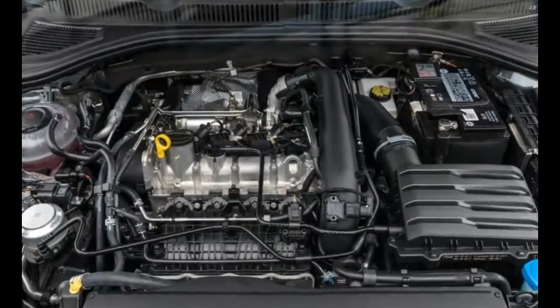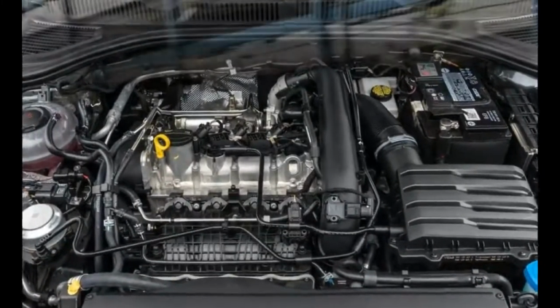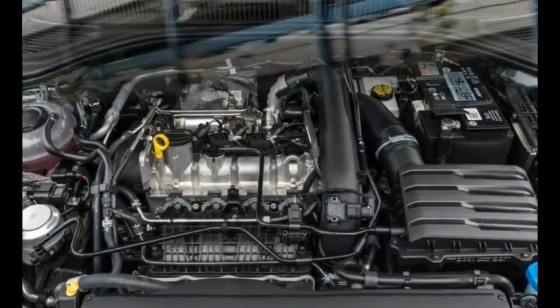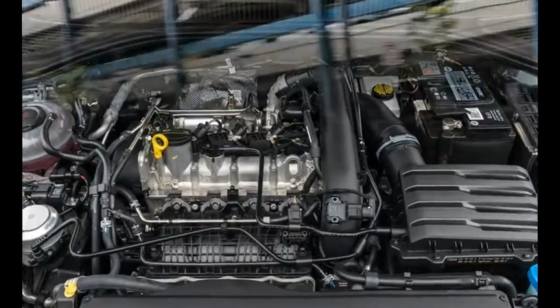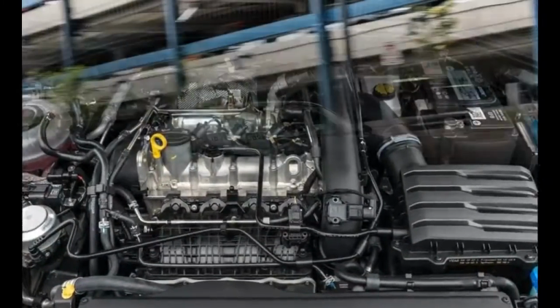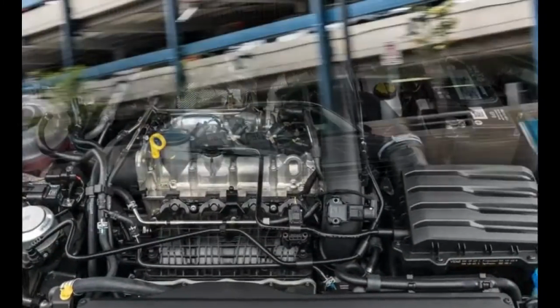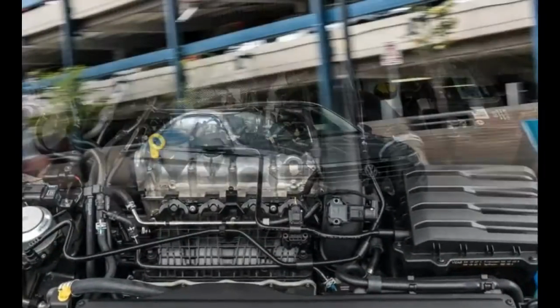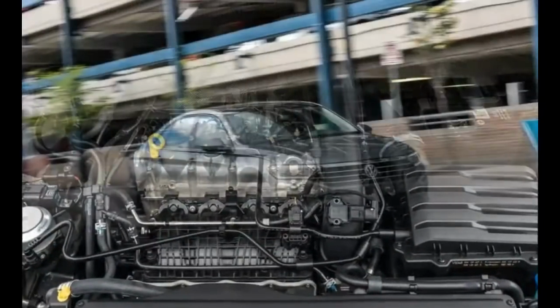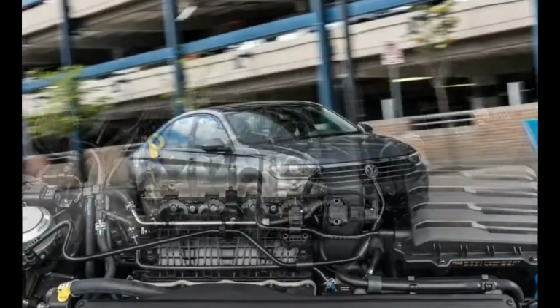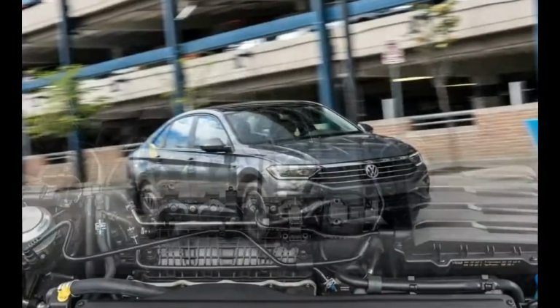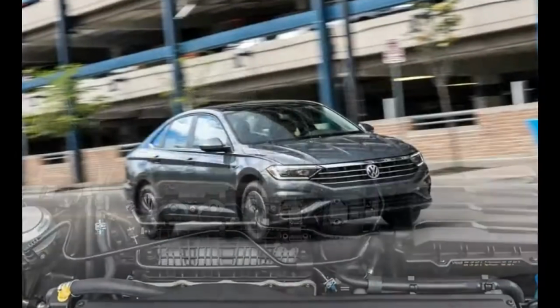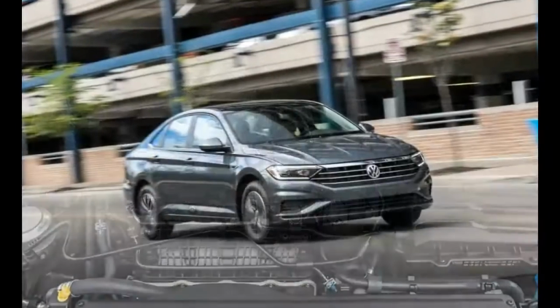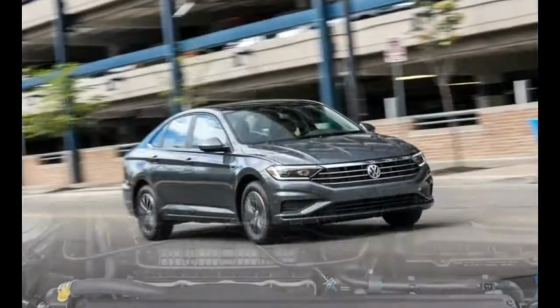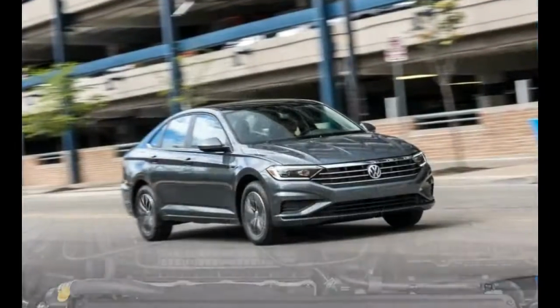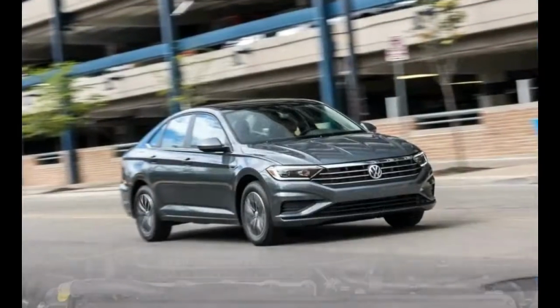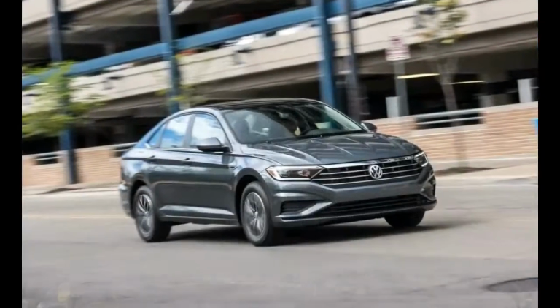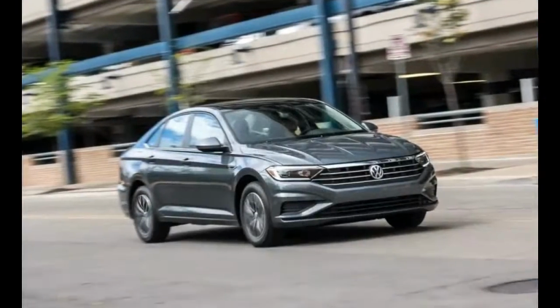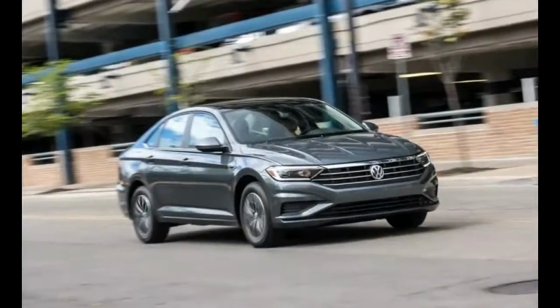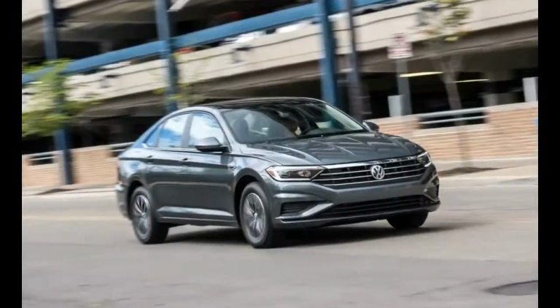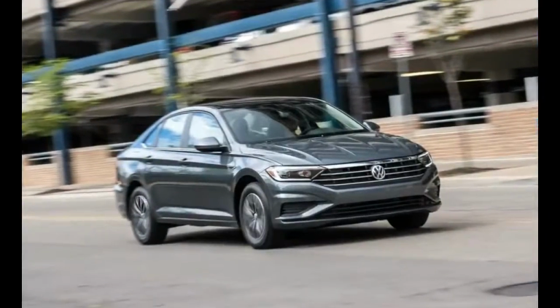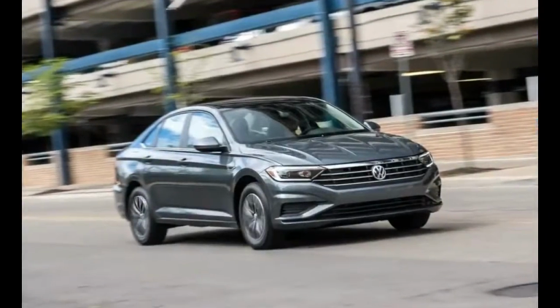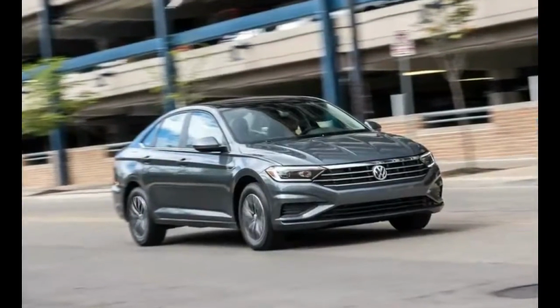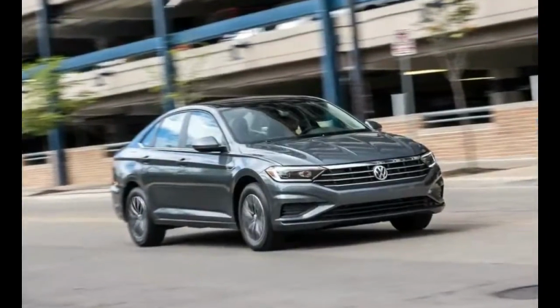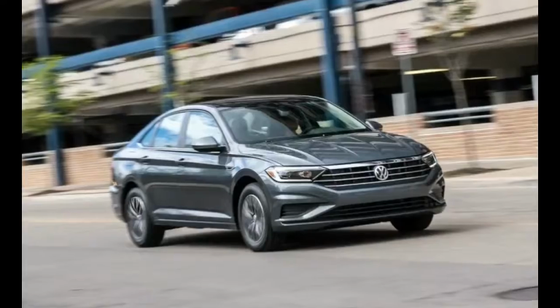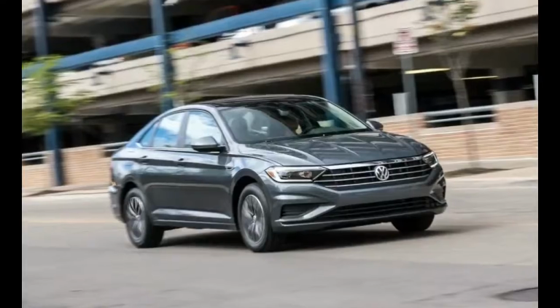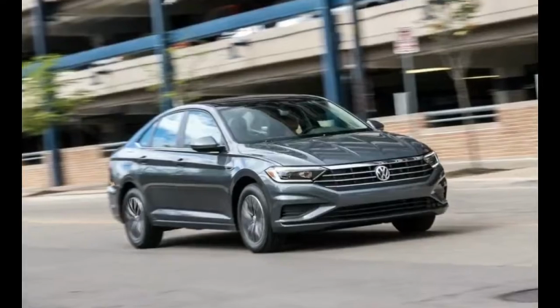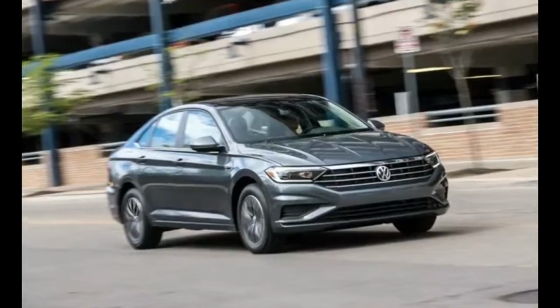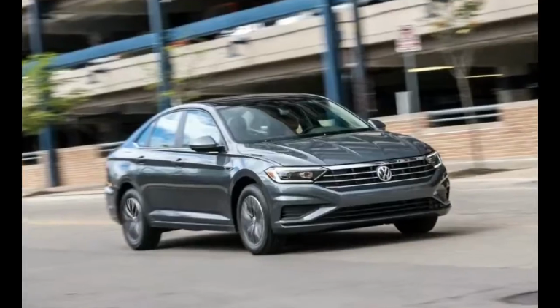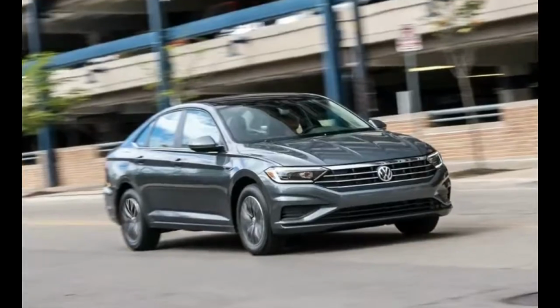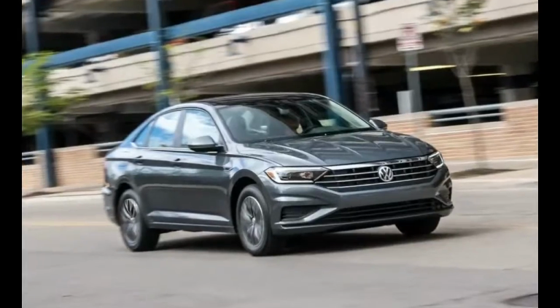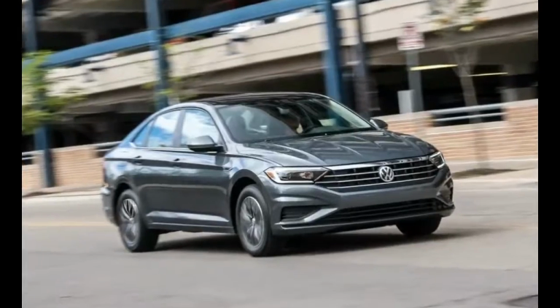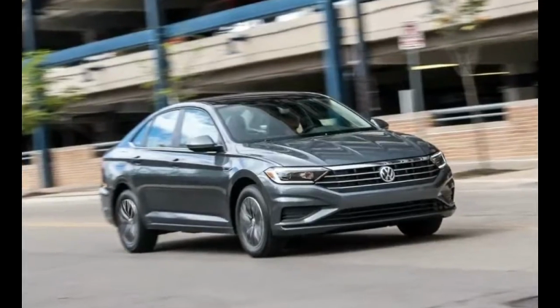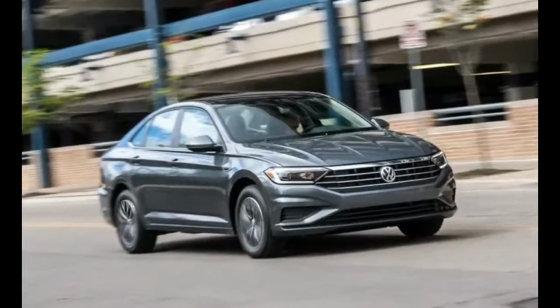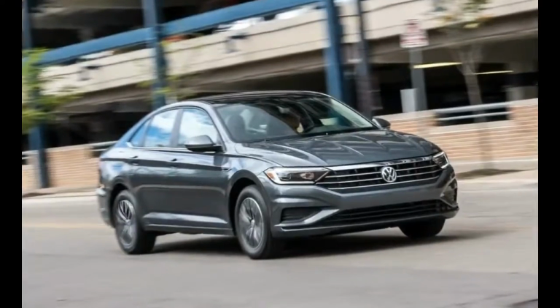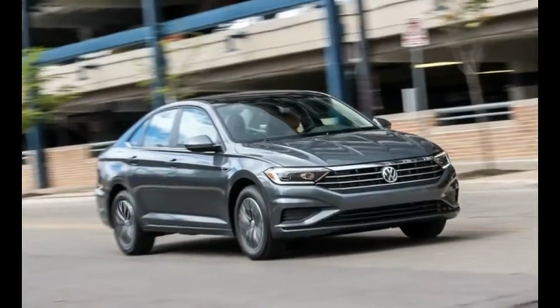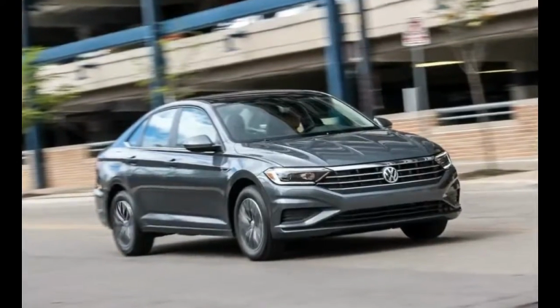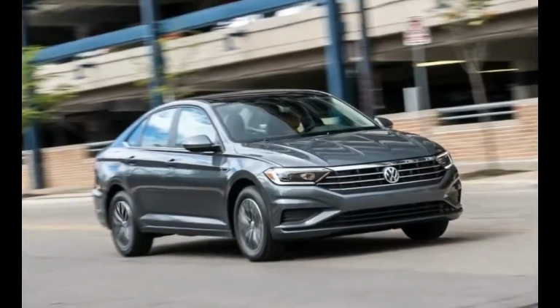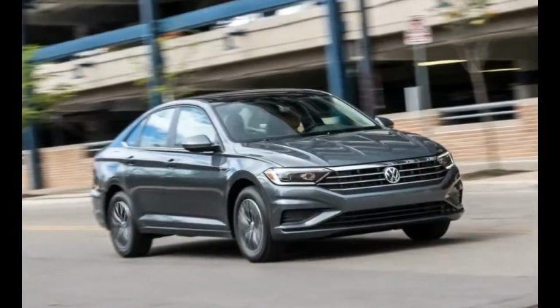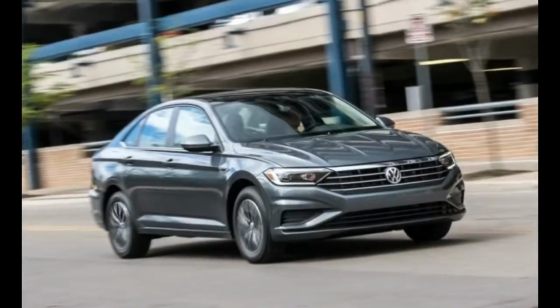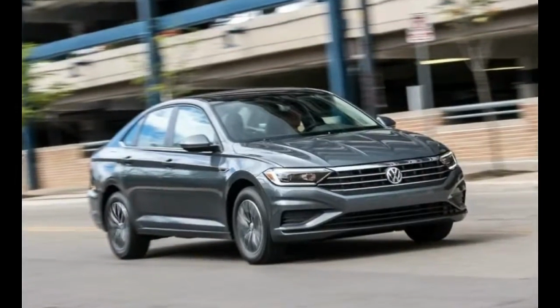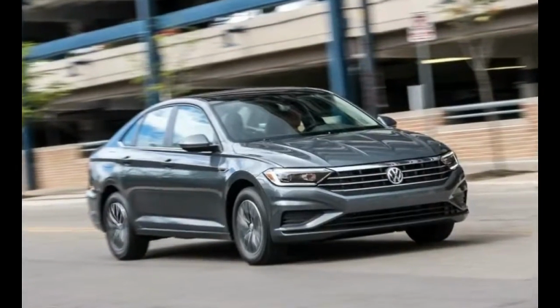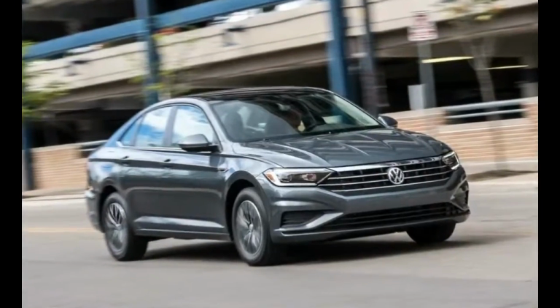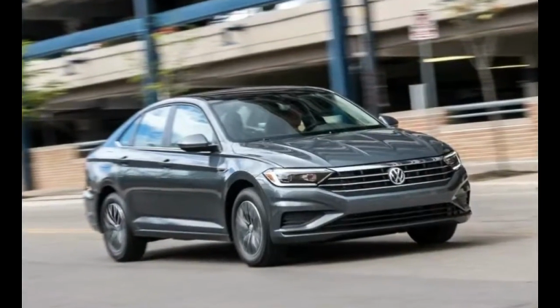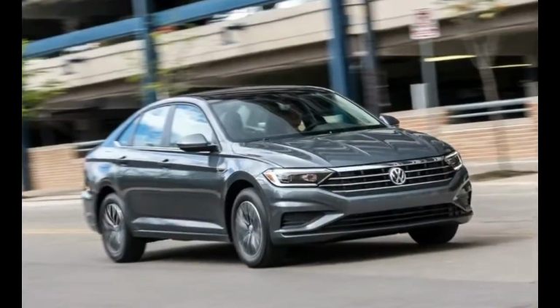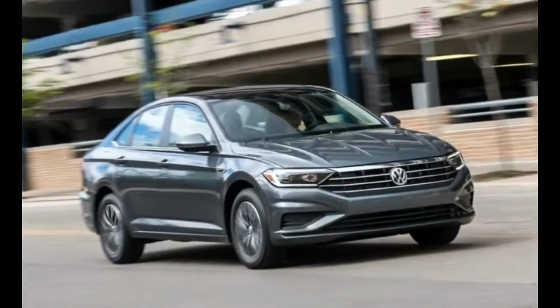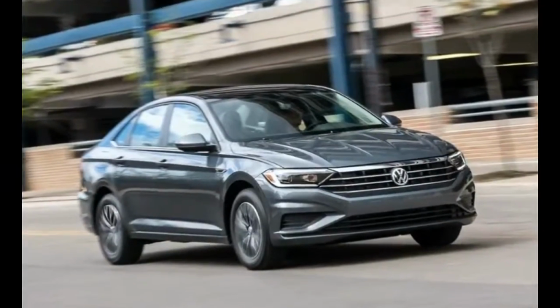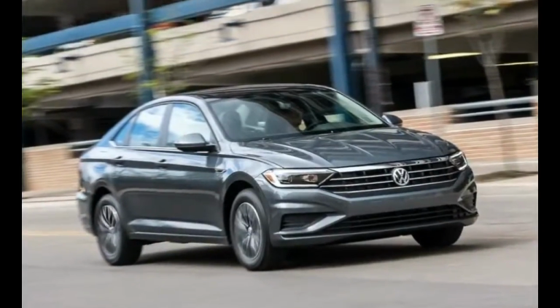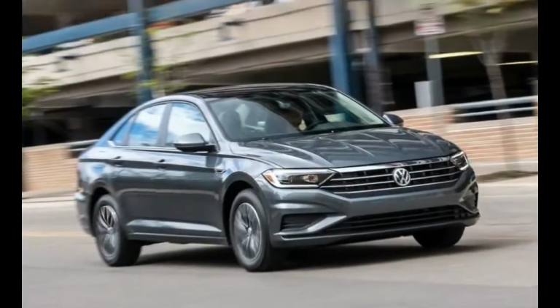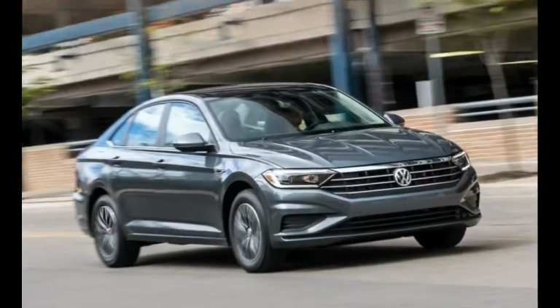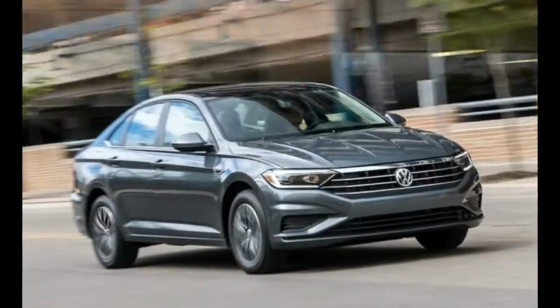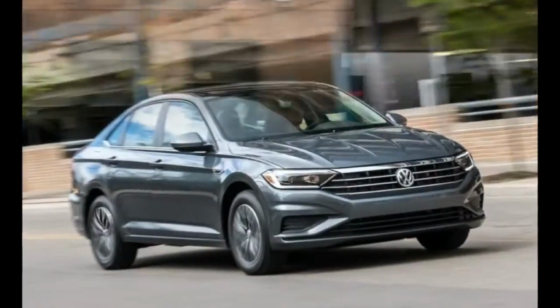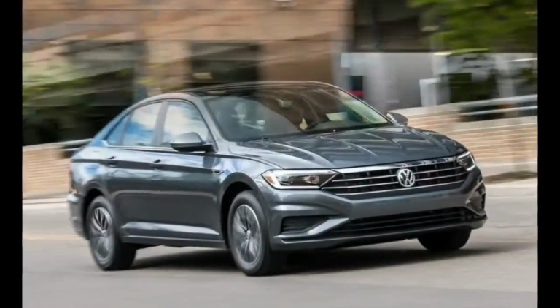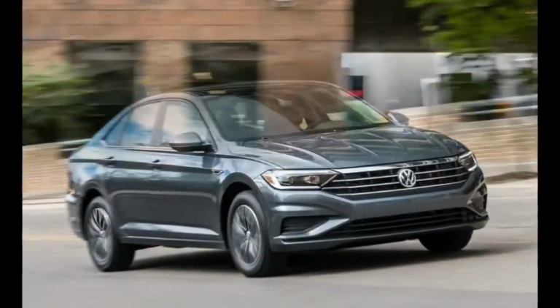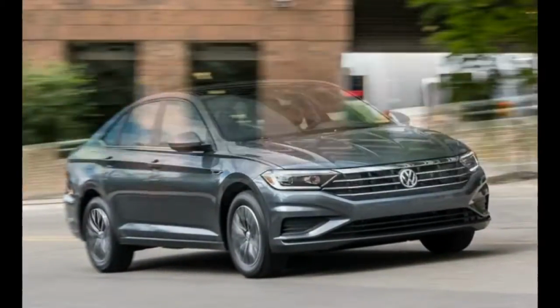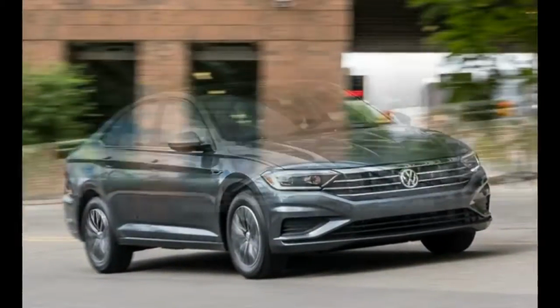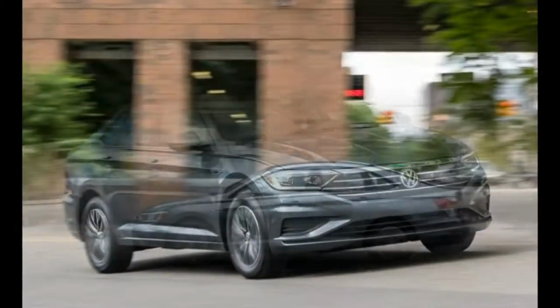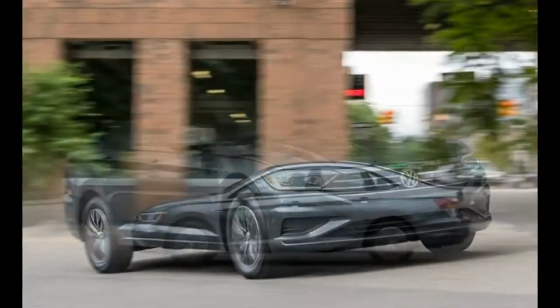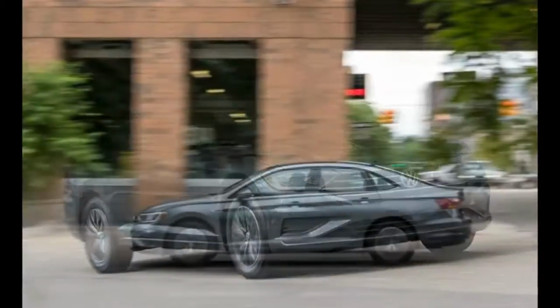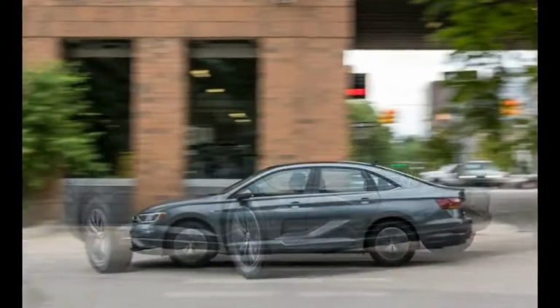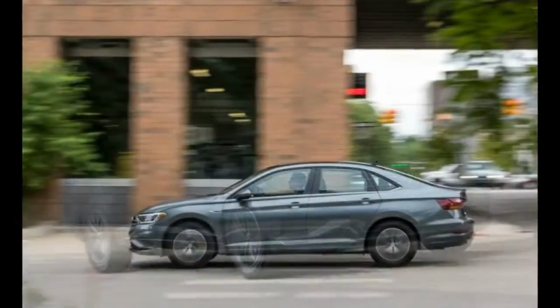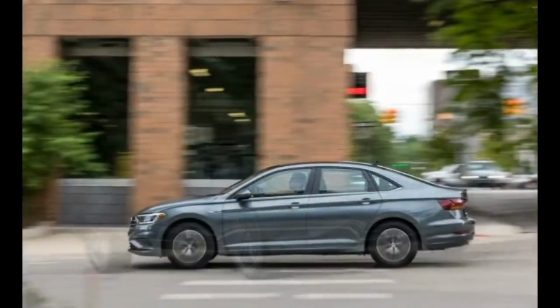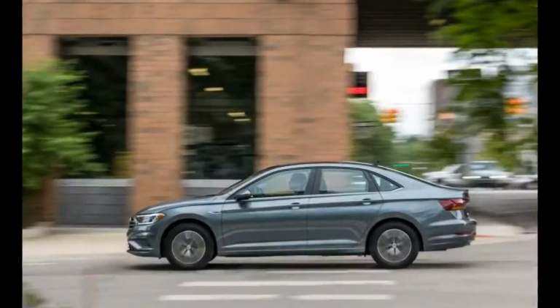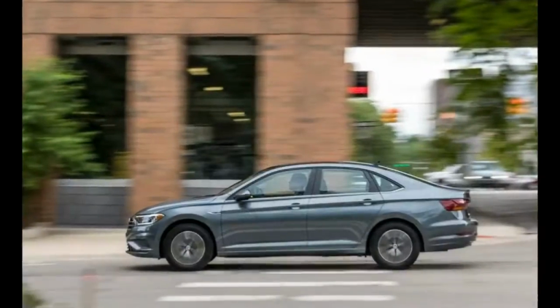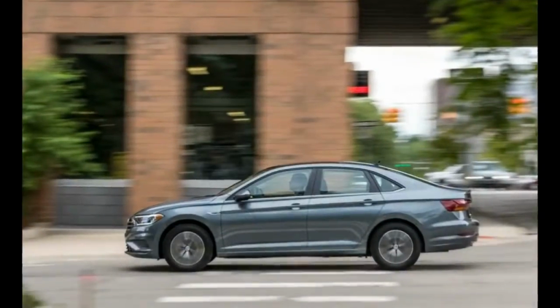Speaking of the base model, the Jetta S is fitted with enough kit to make you feel like you aren't driving a penalty box on wheels.